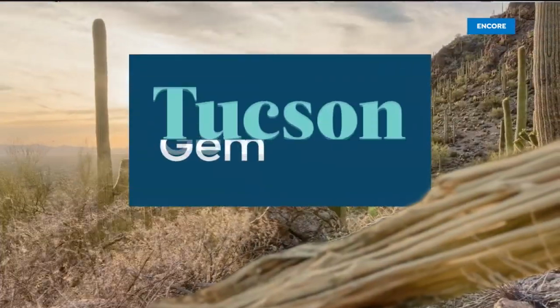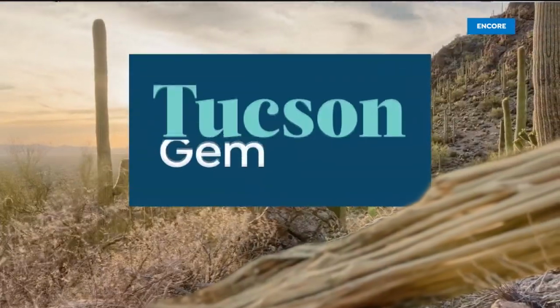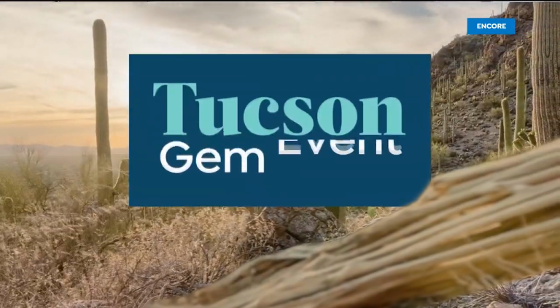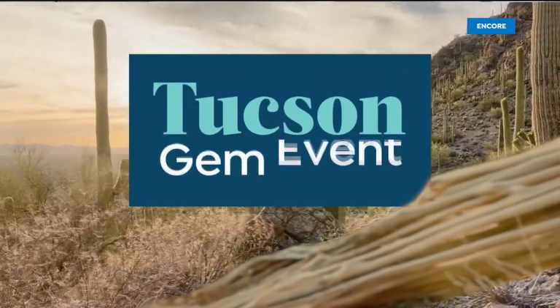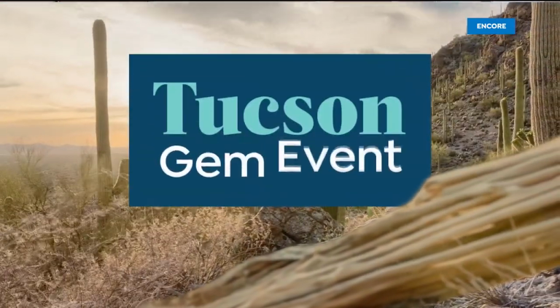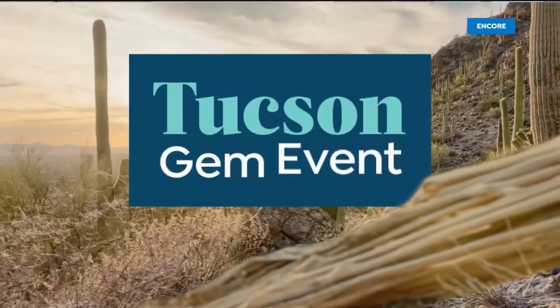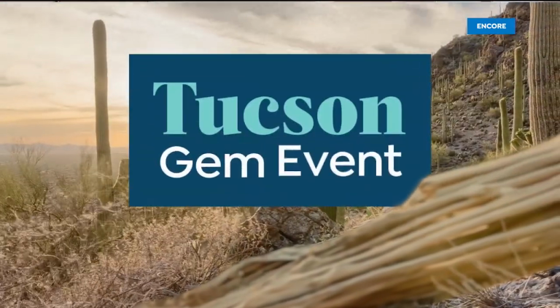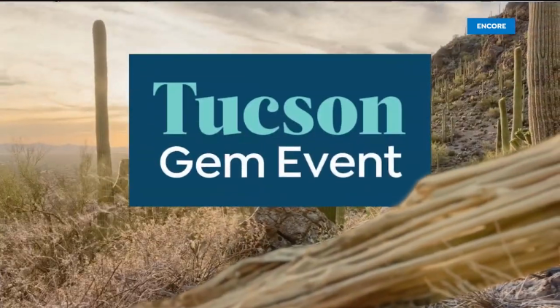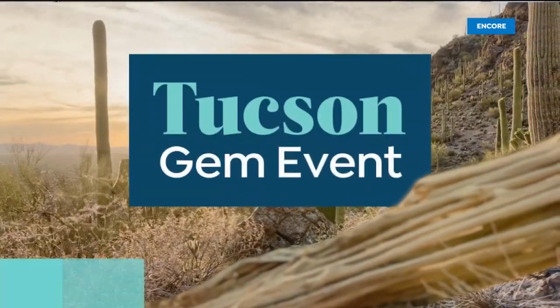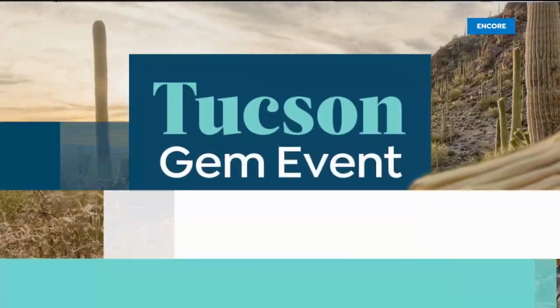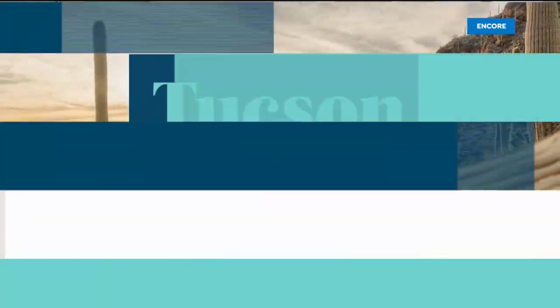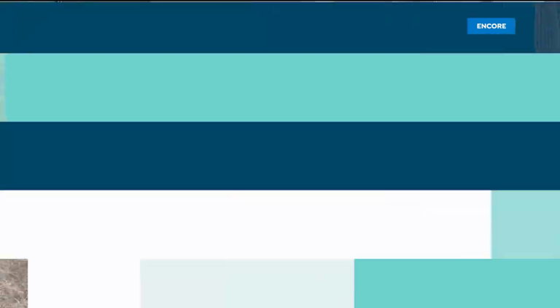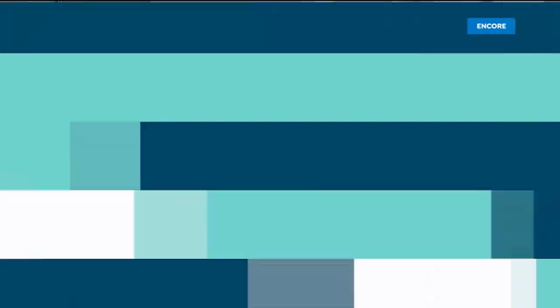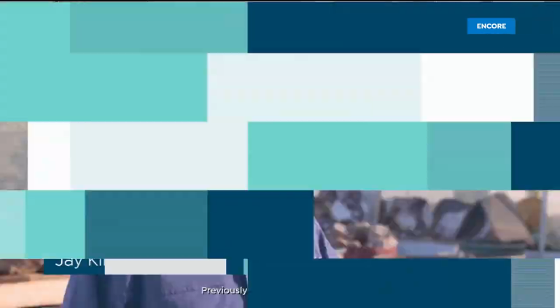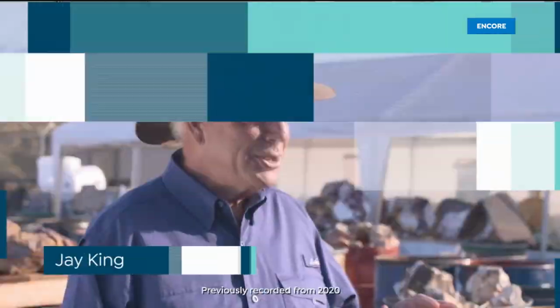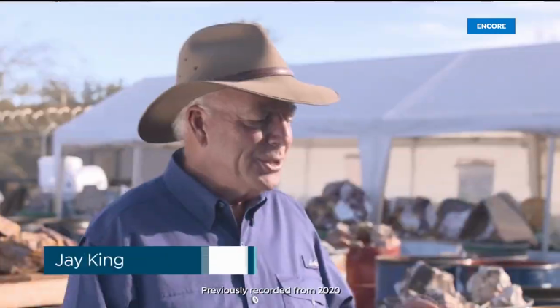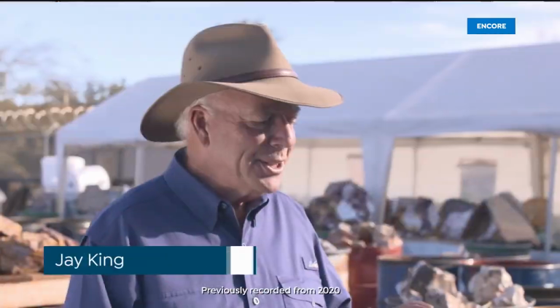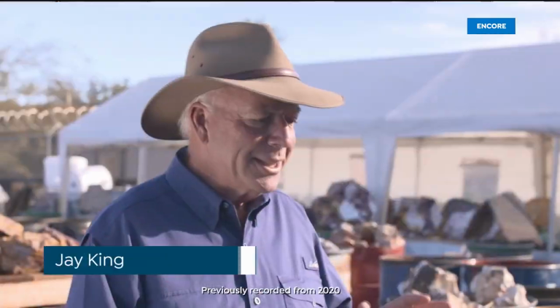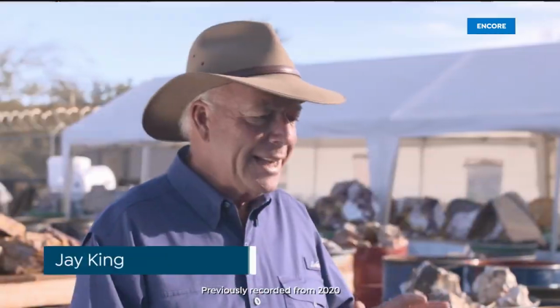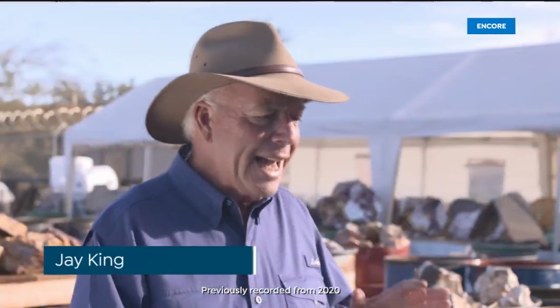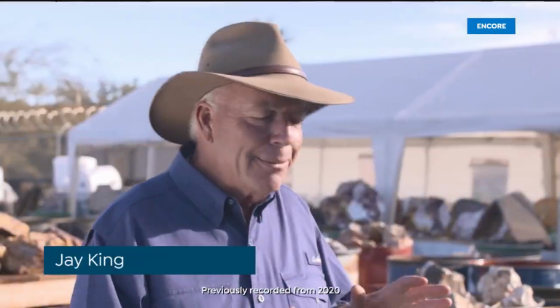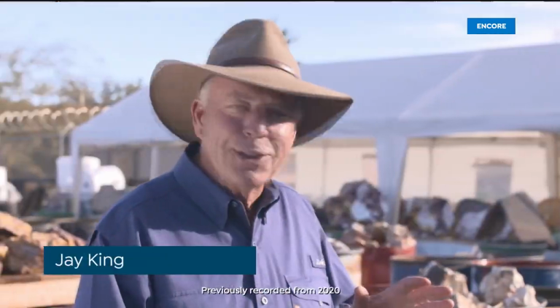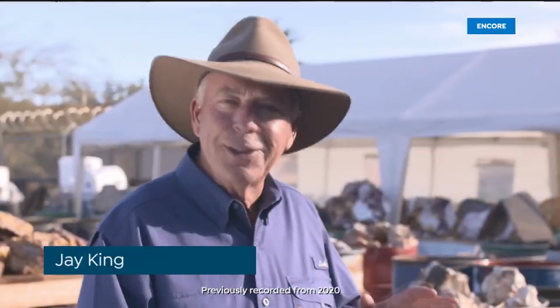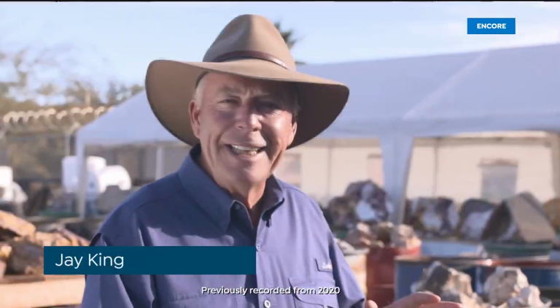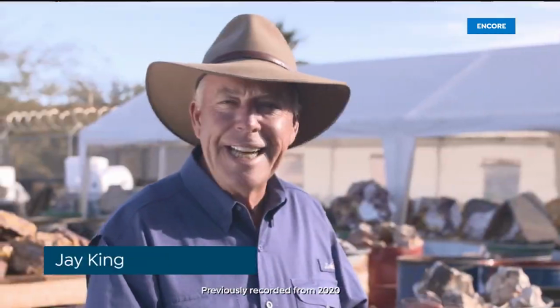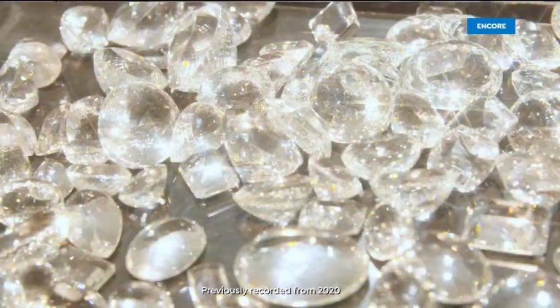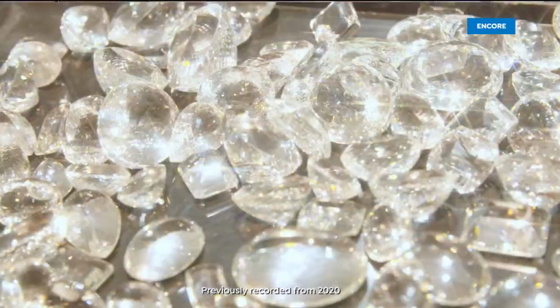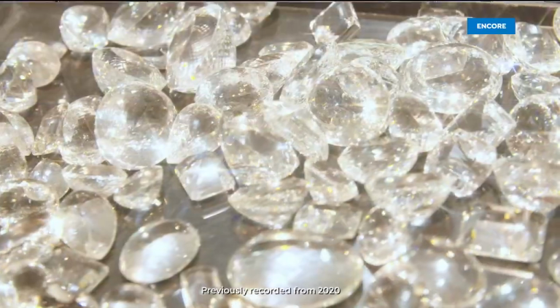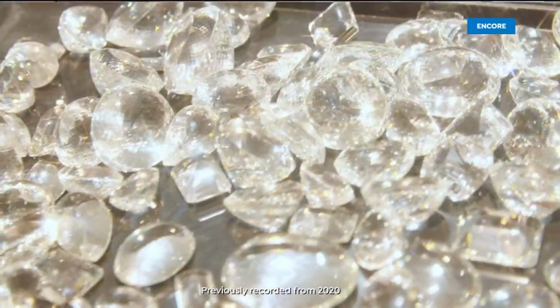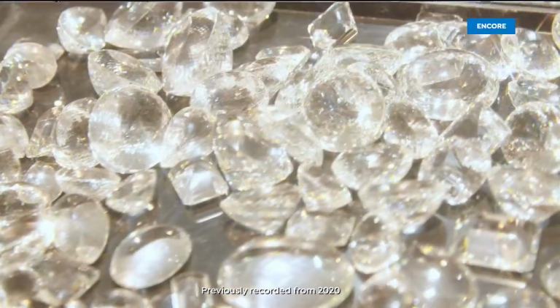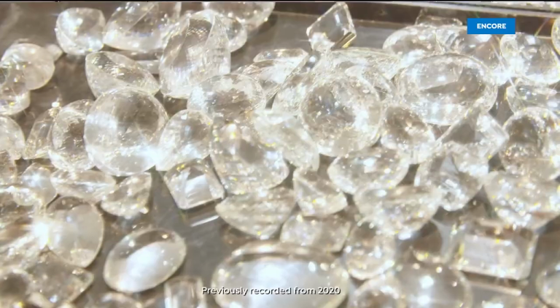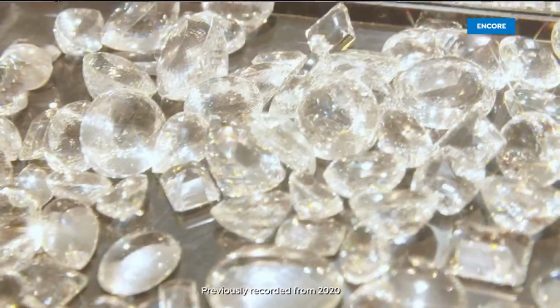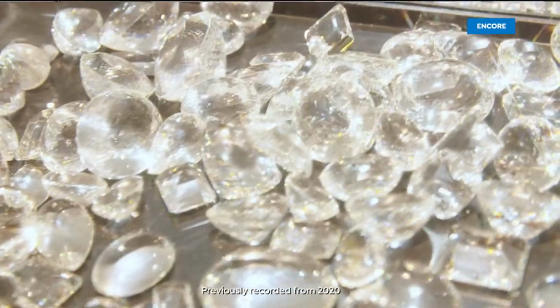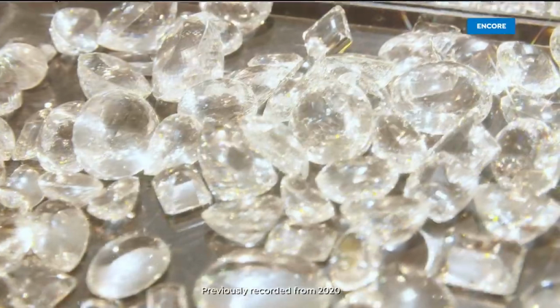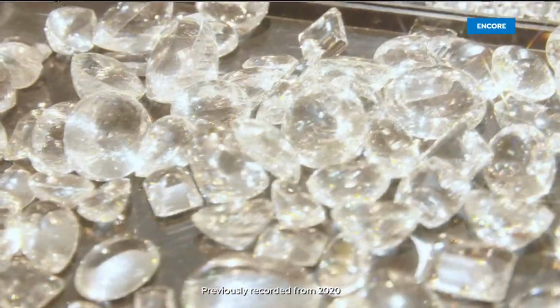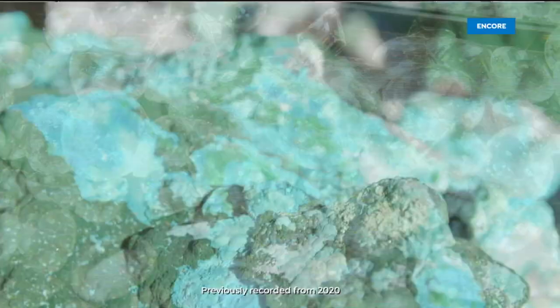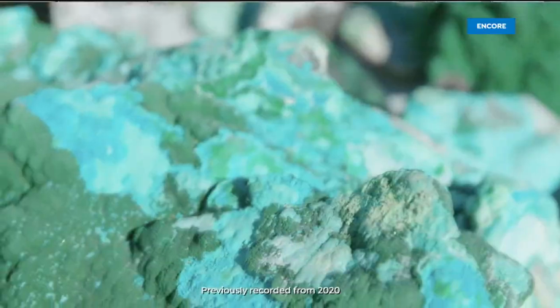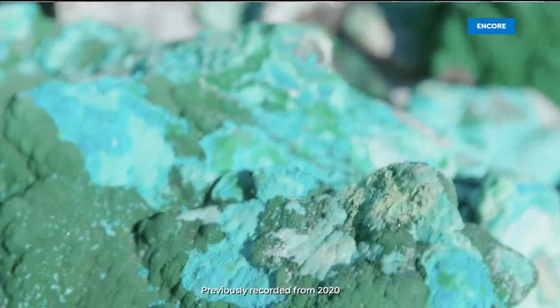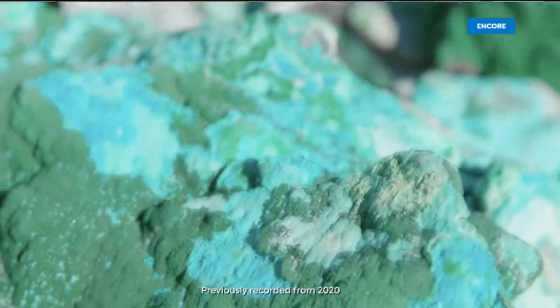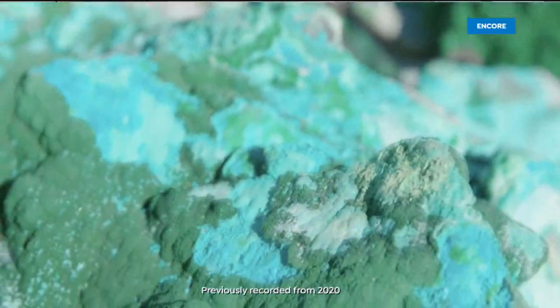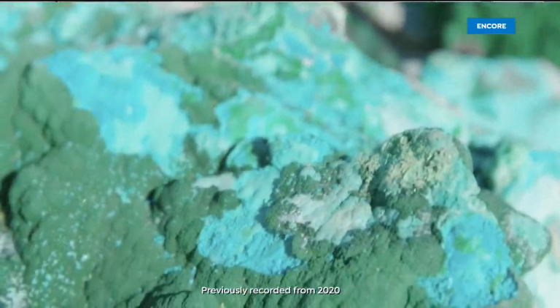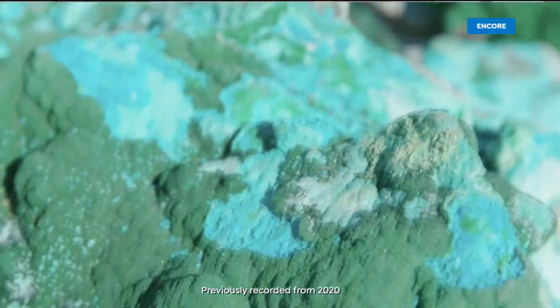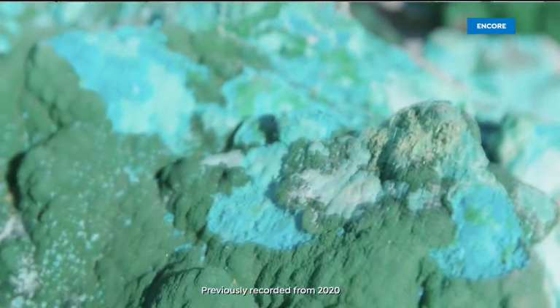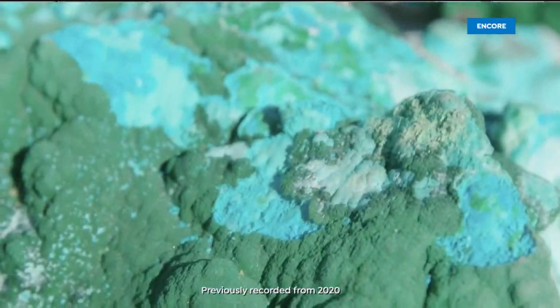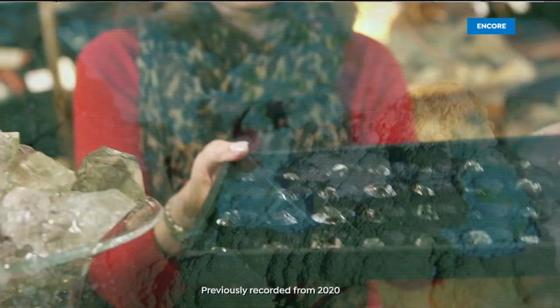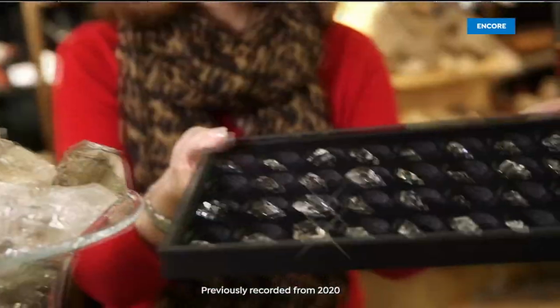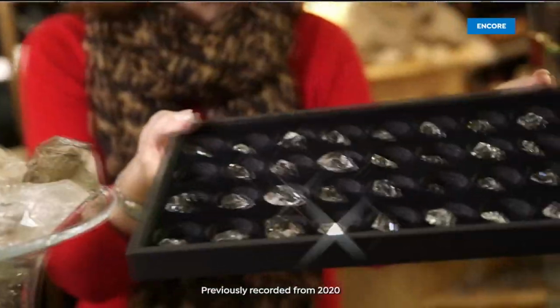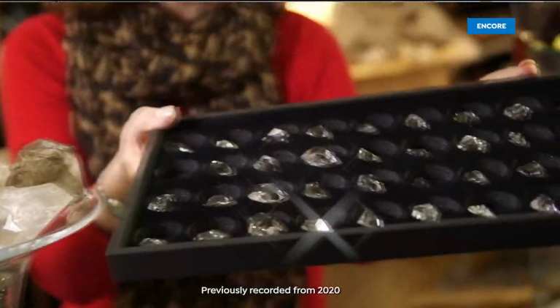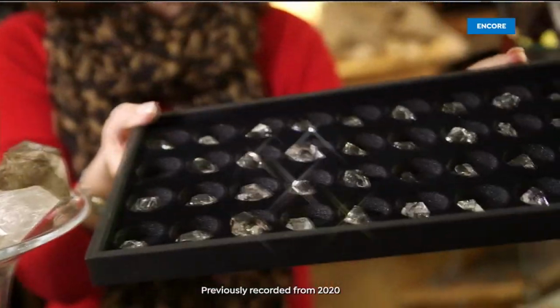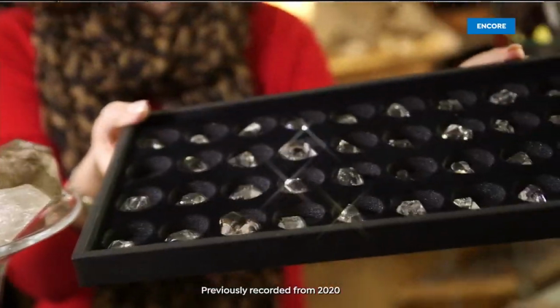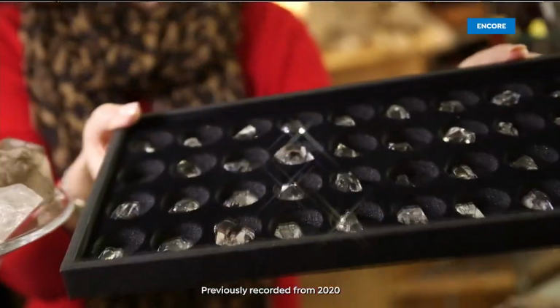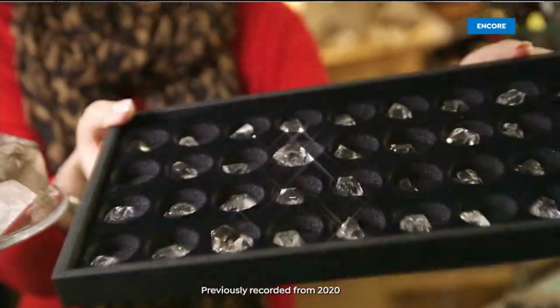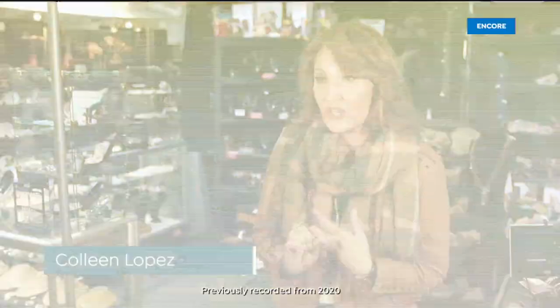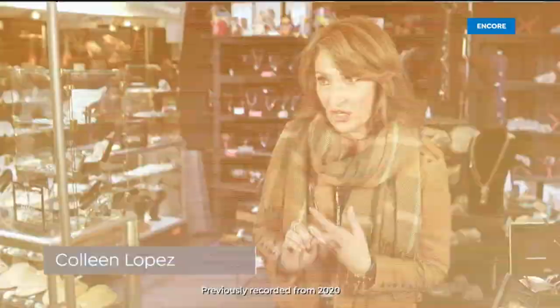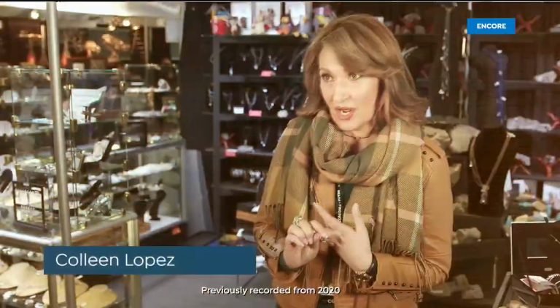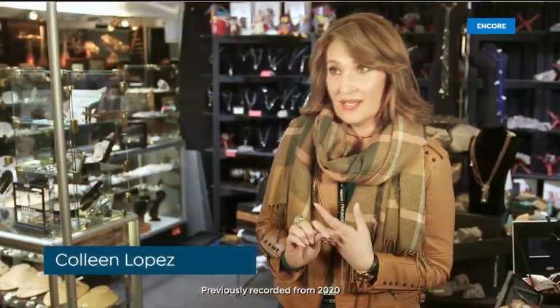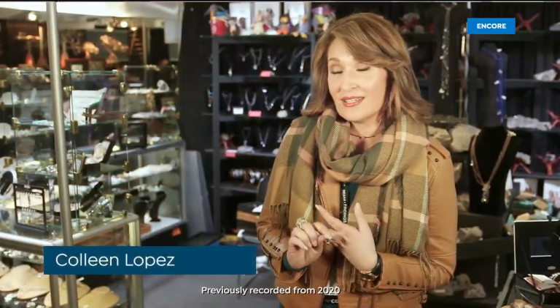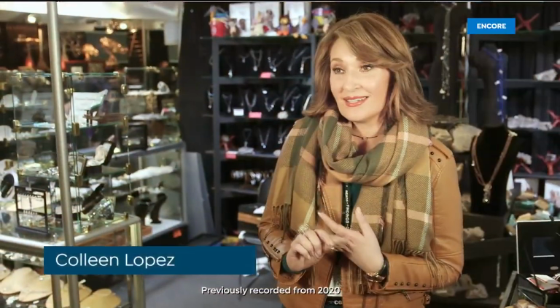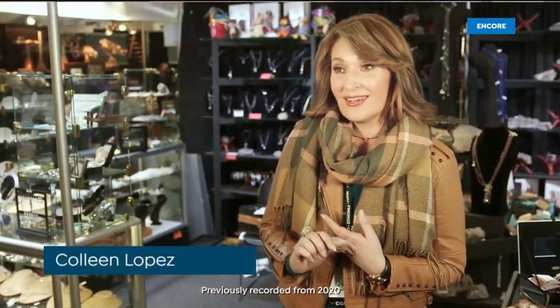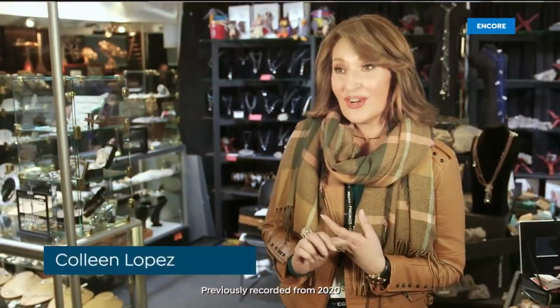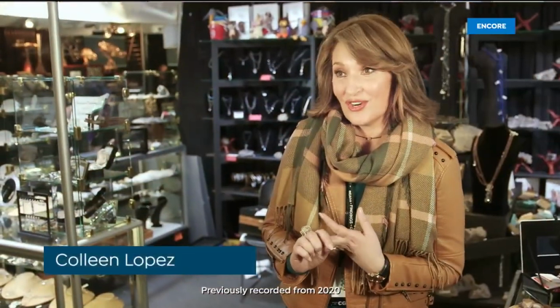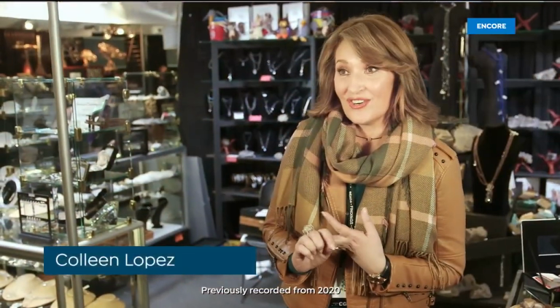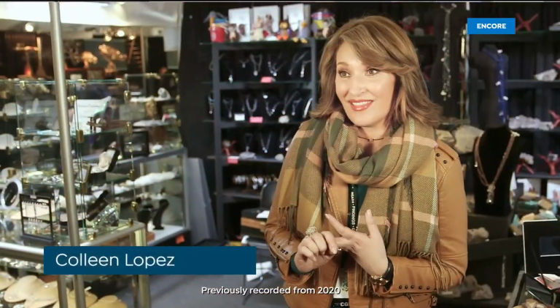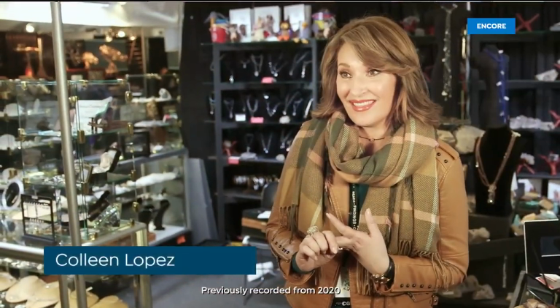I love the Tucson gem event because you absolutely never know what you're going to find — it's the greatest treasure hunt on earth.